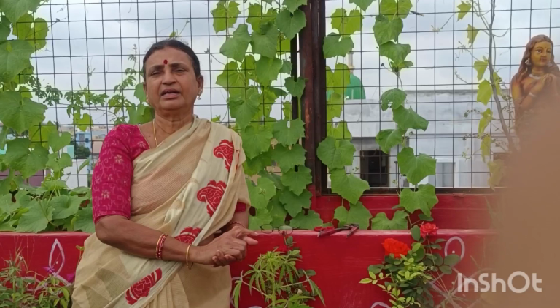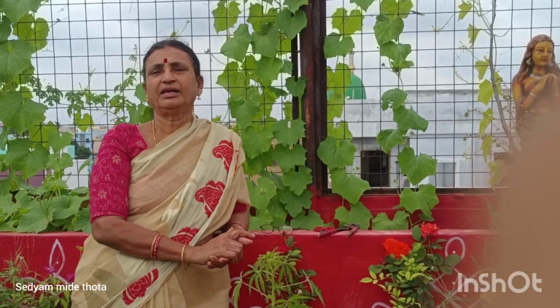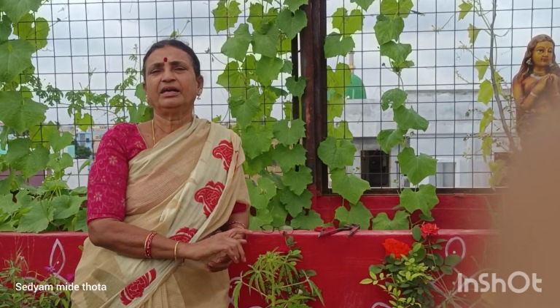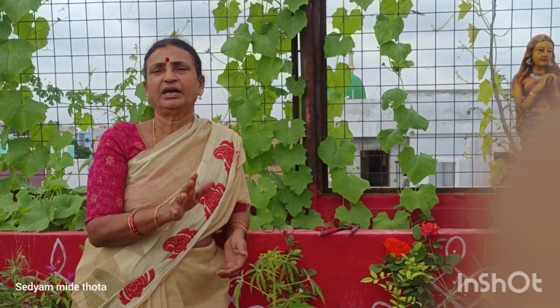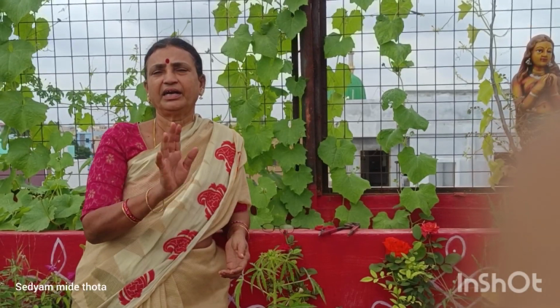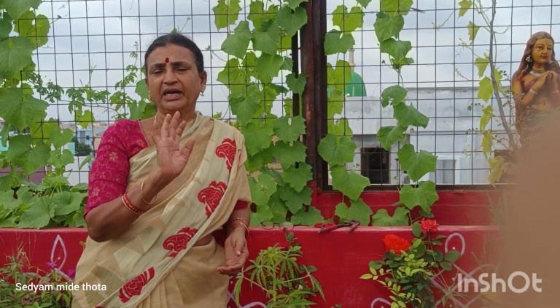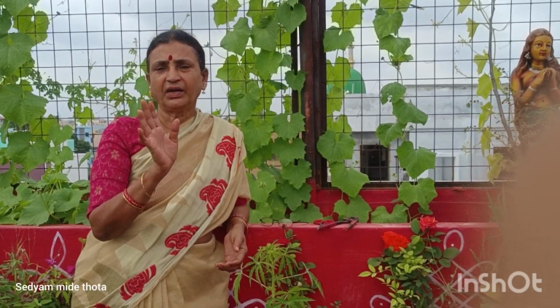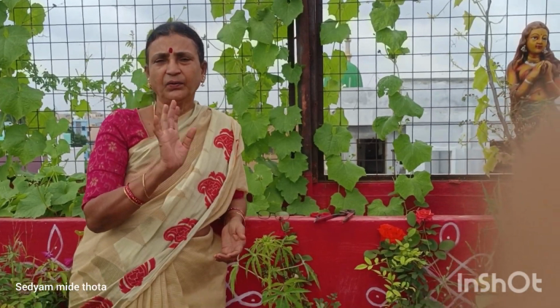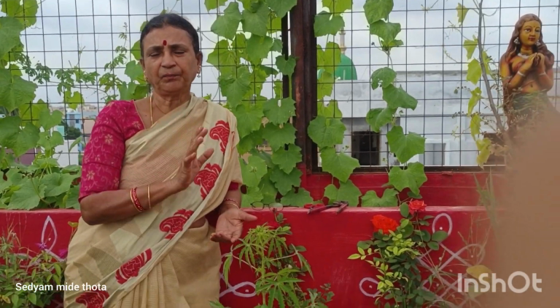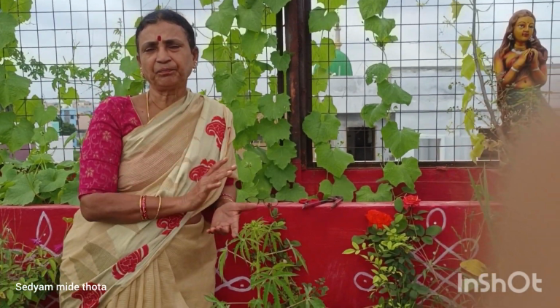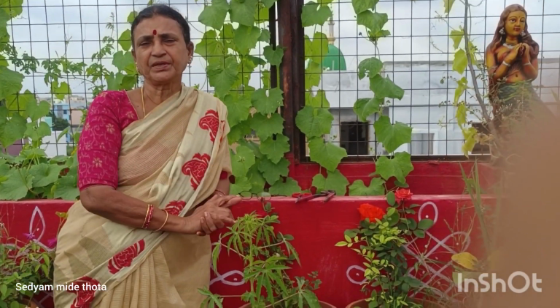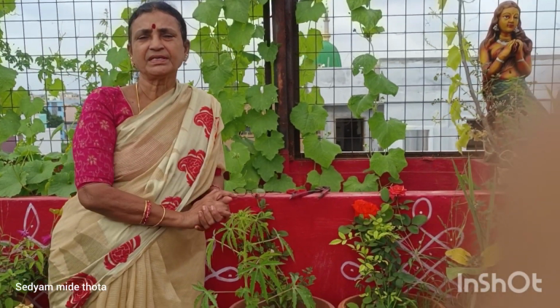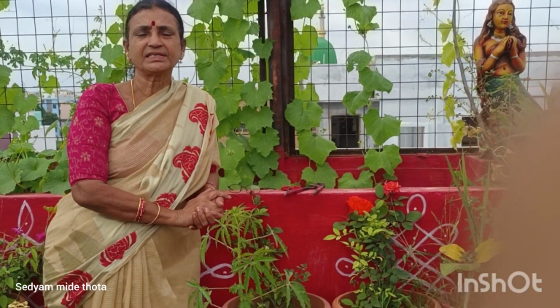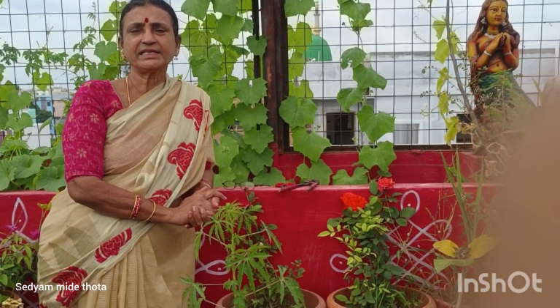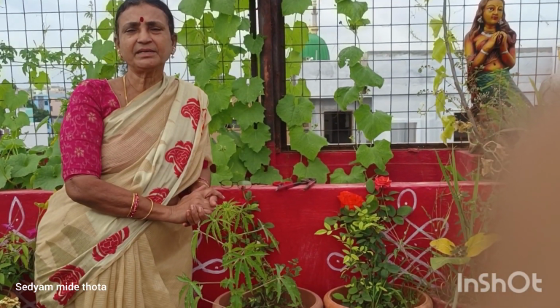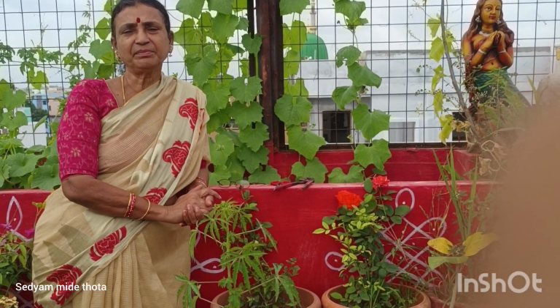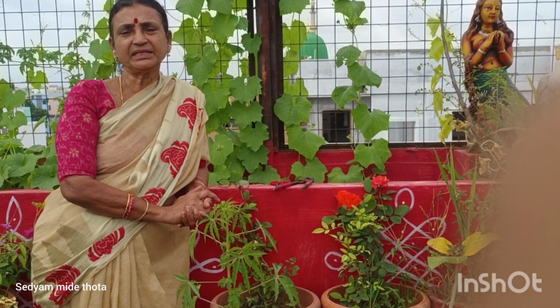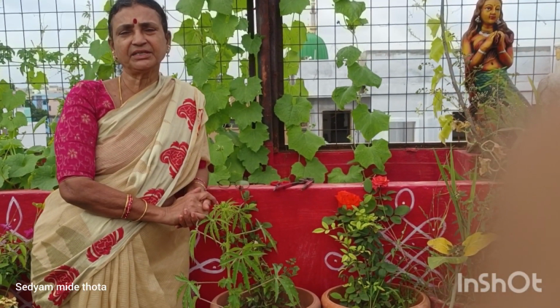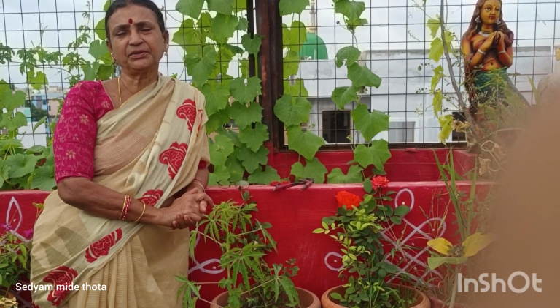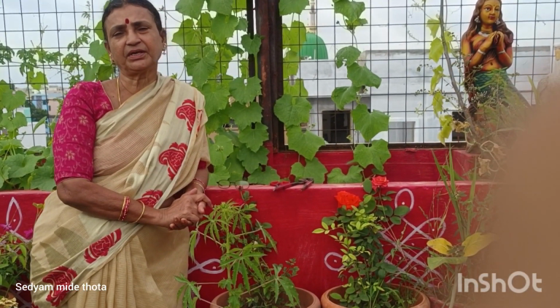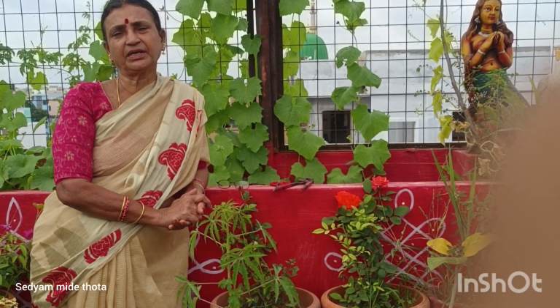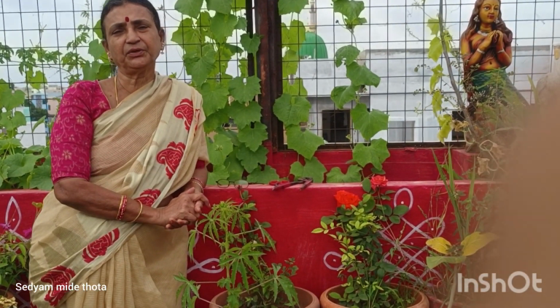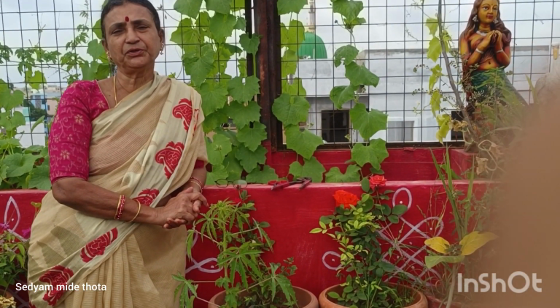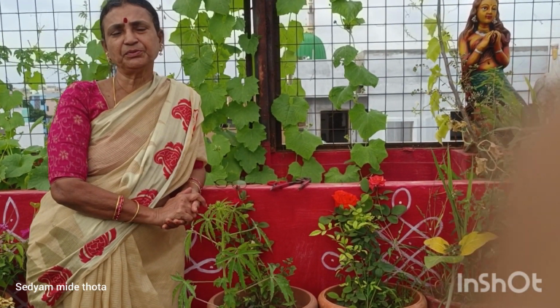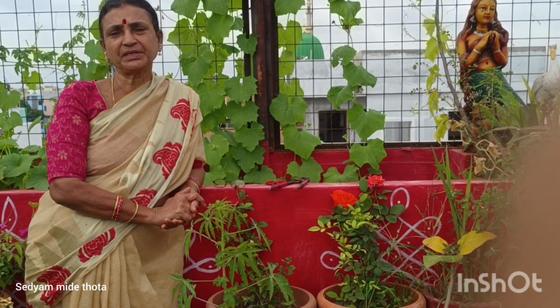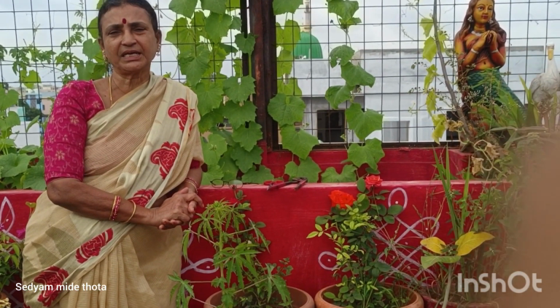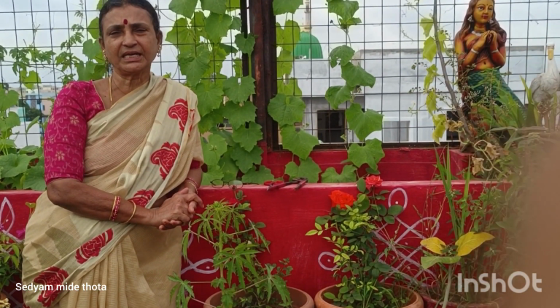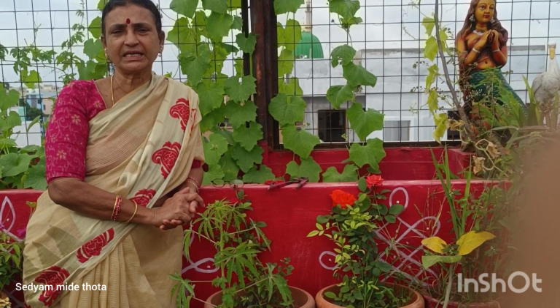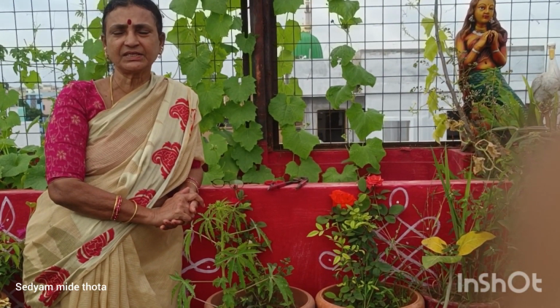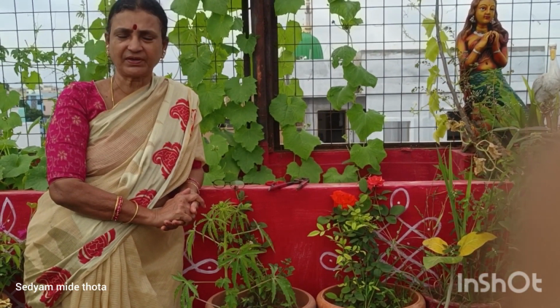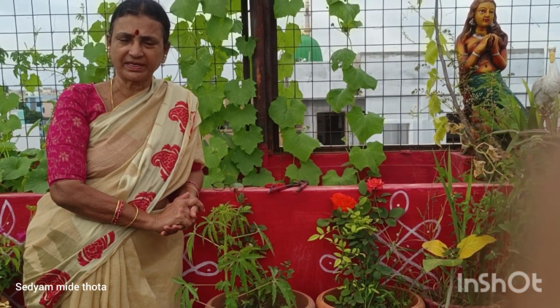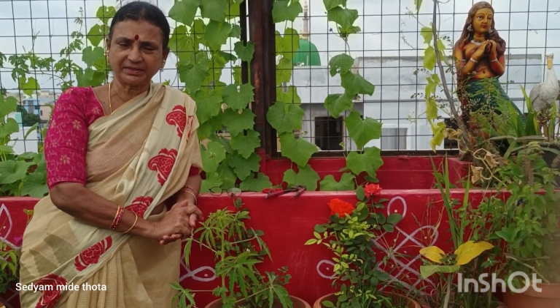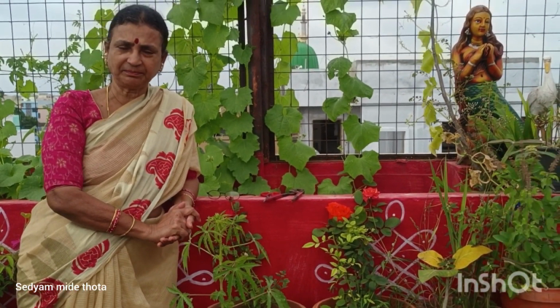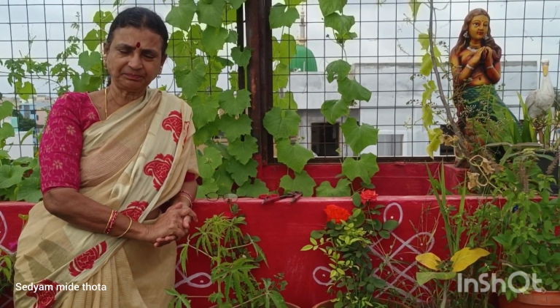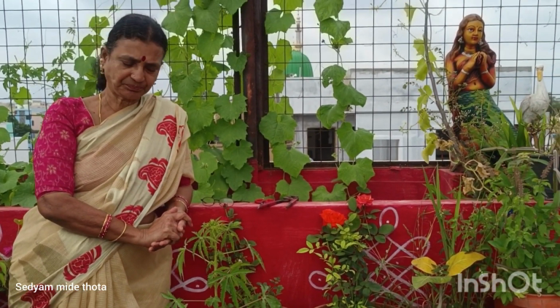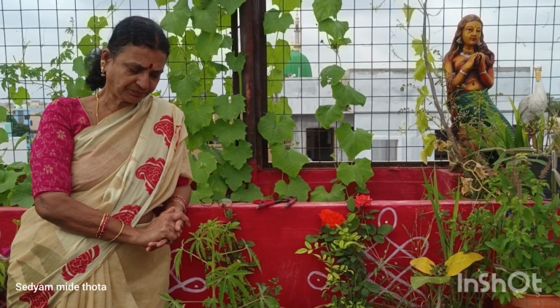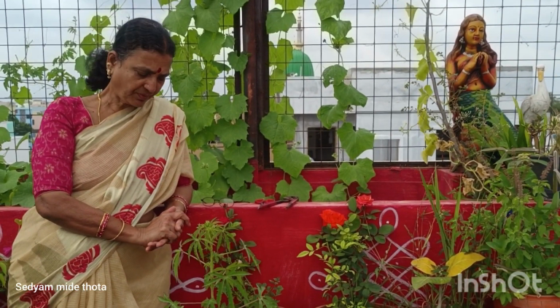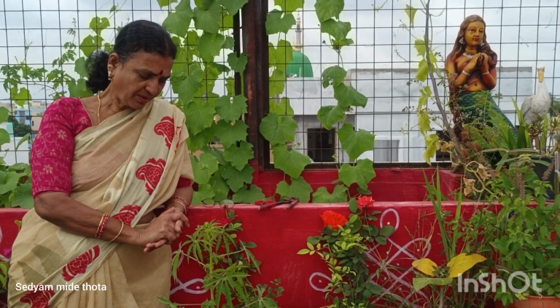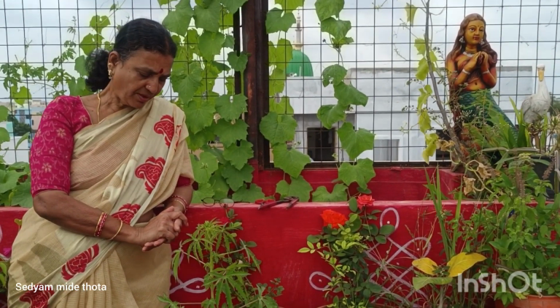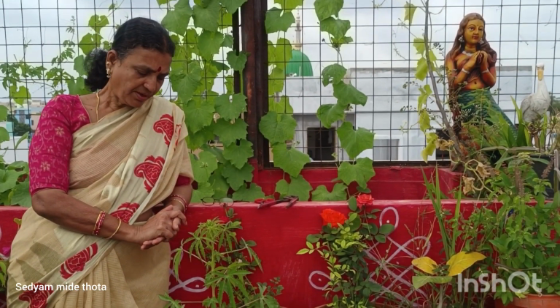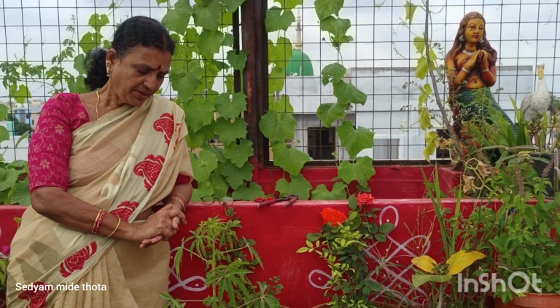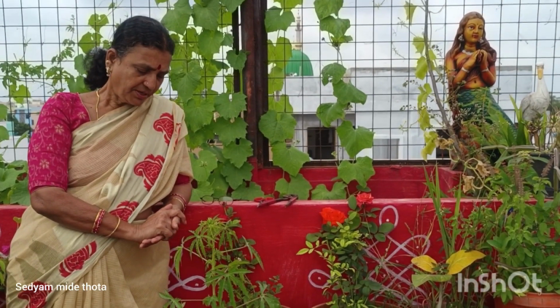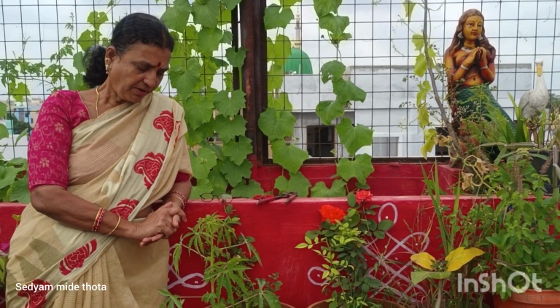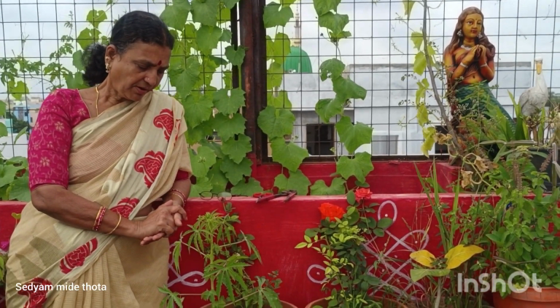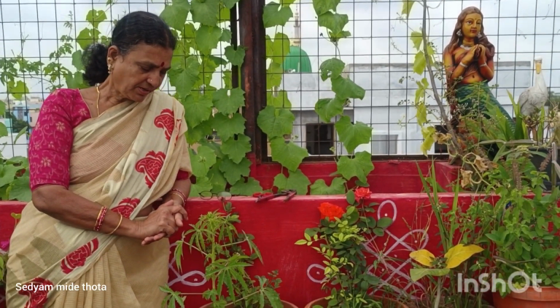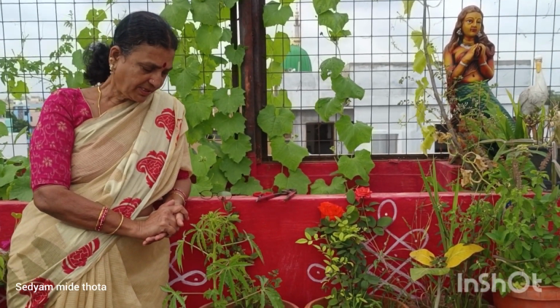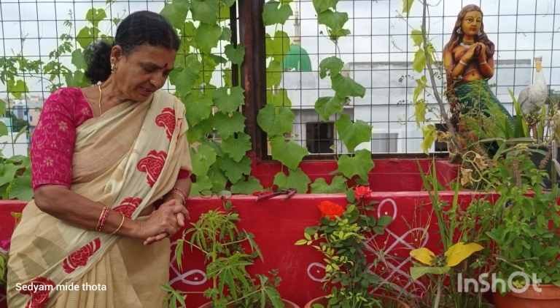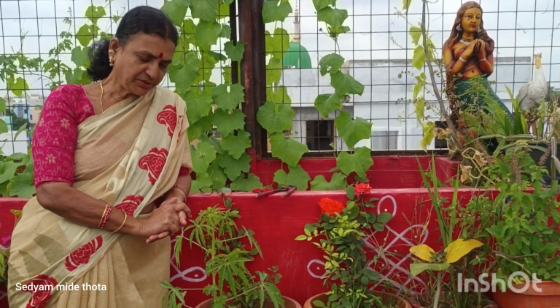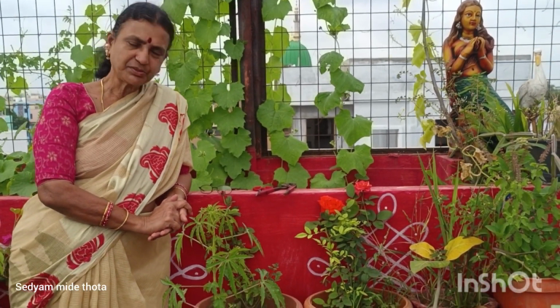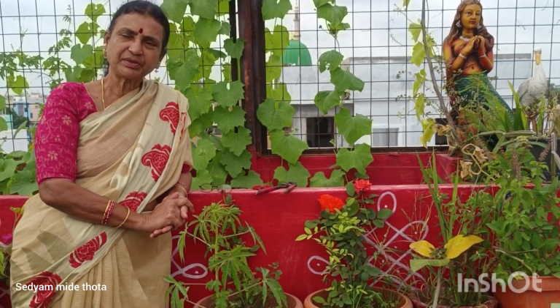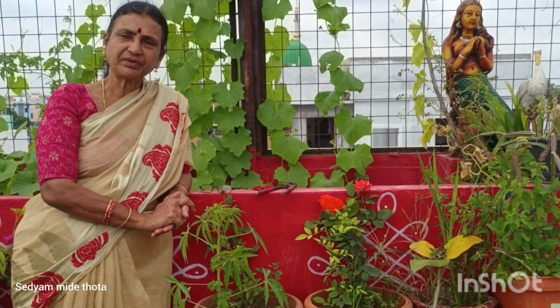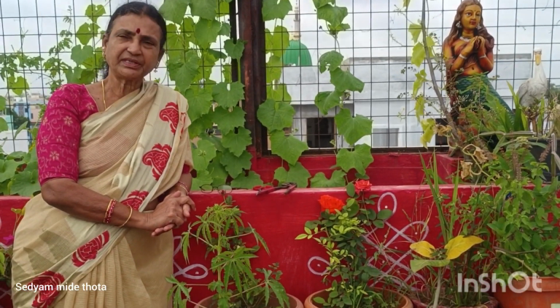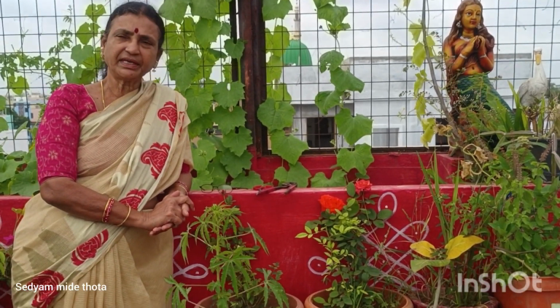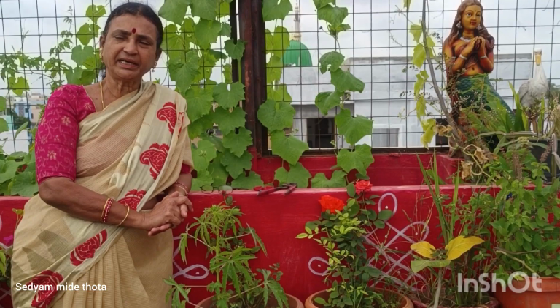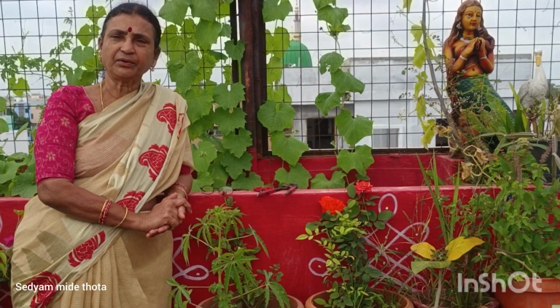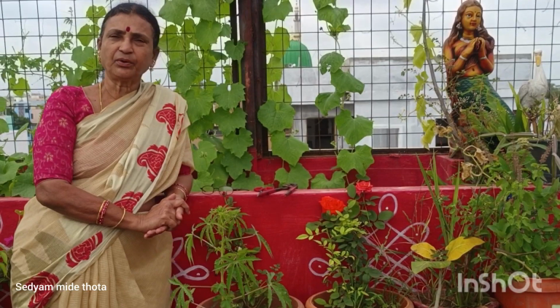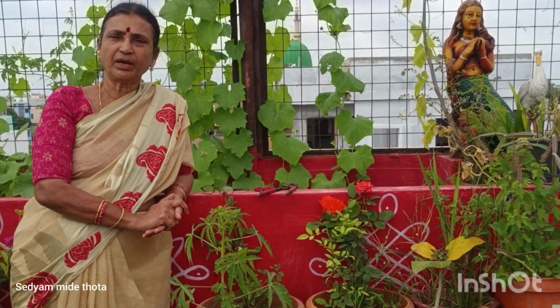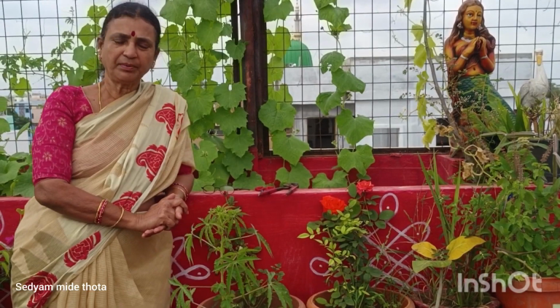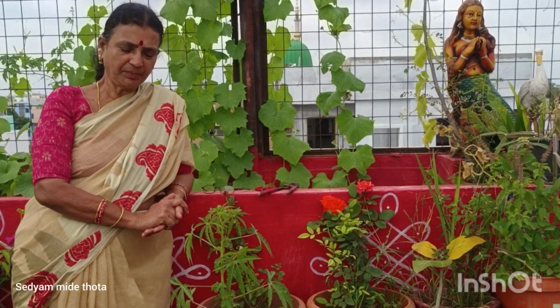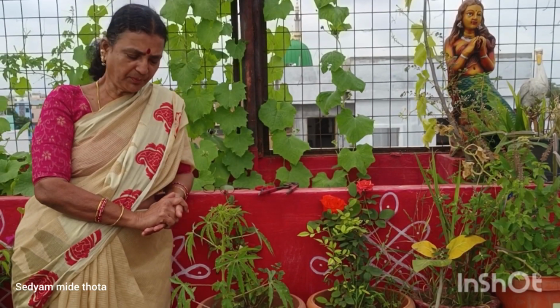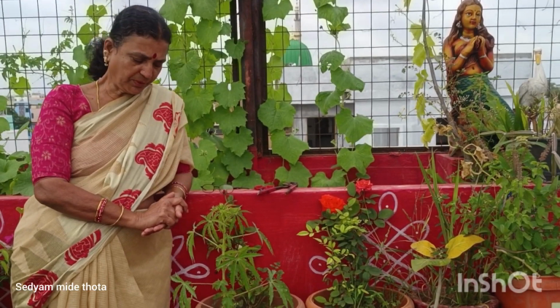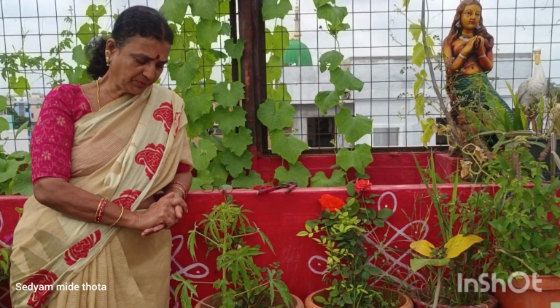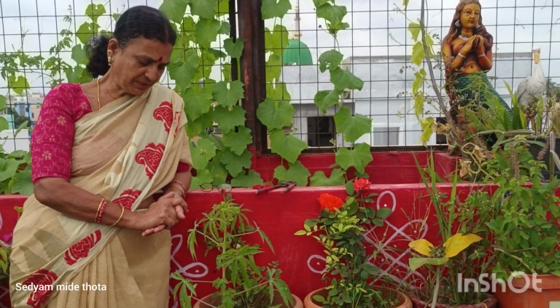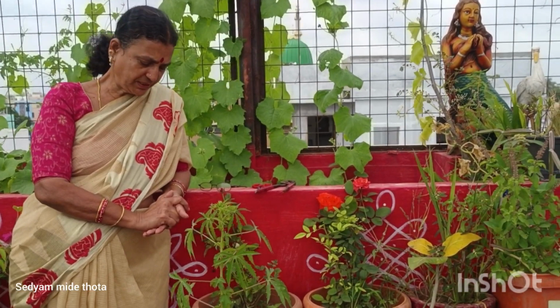Hello, my name is Sathya Middhi Thota. Welcome to my YouTube channel. Today we are going to find rose flowers.